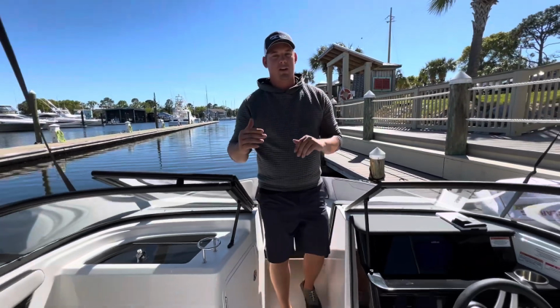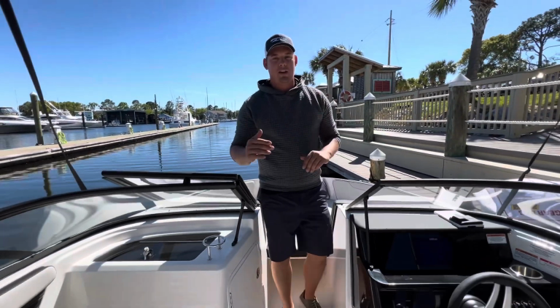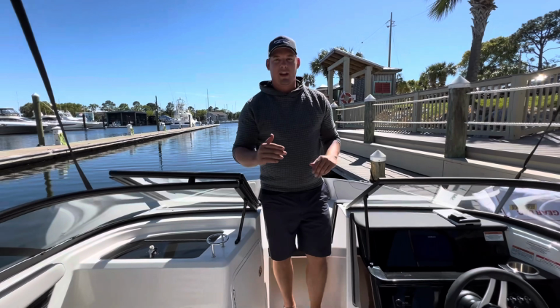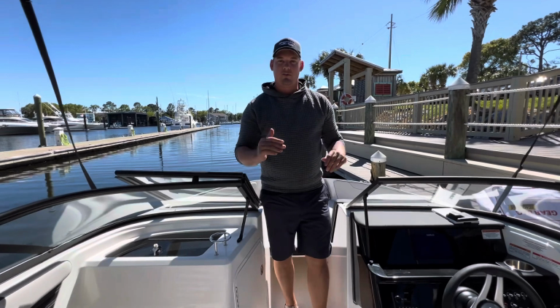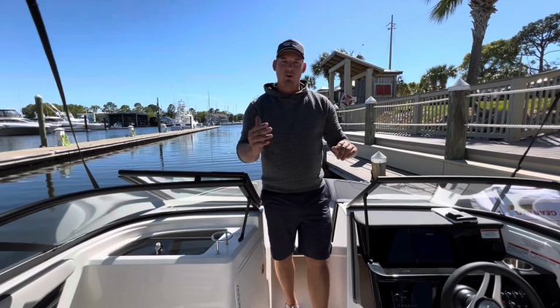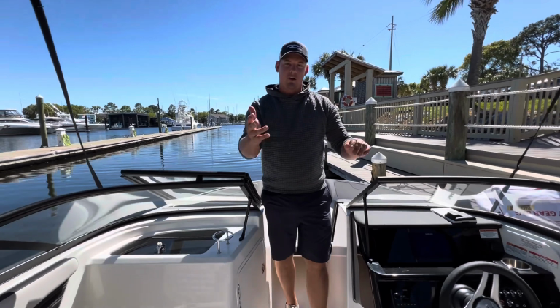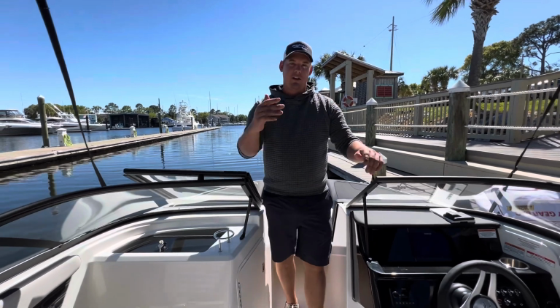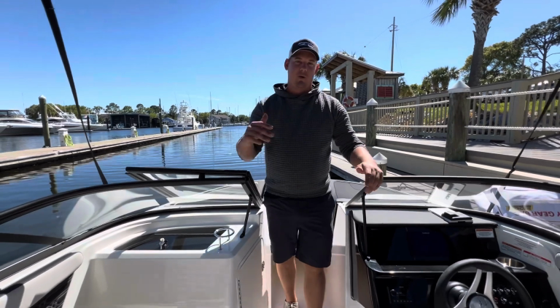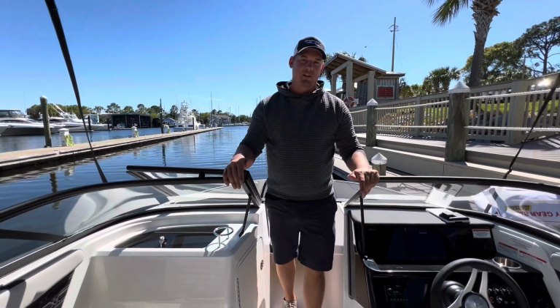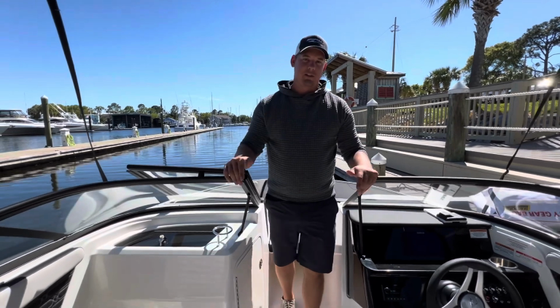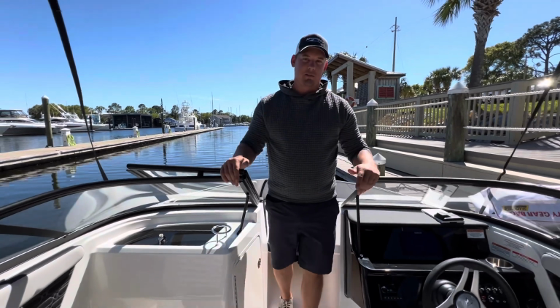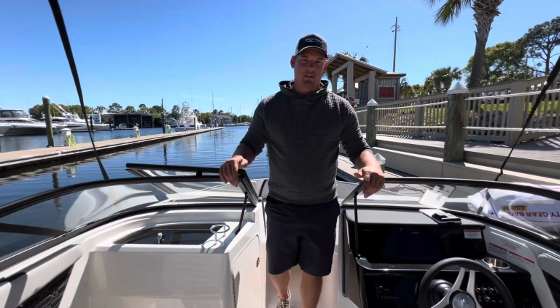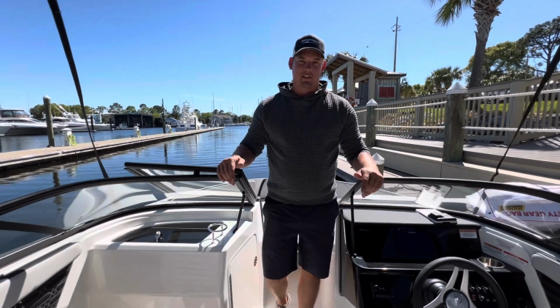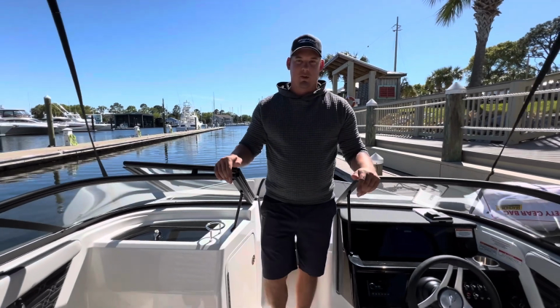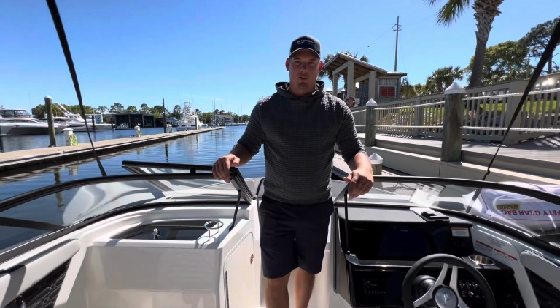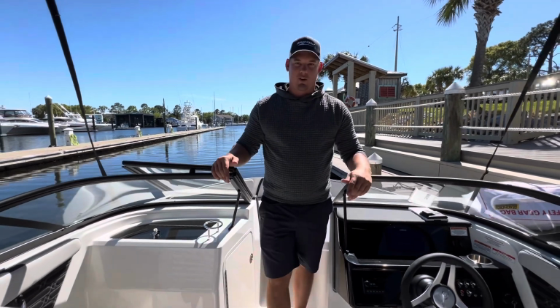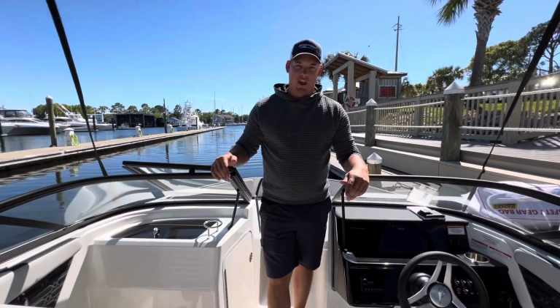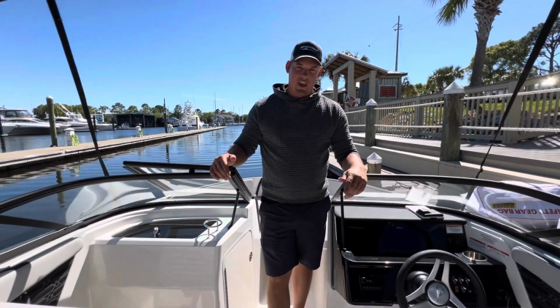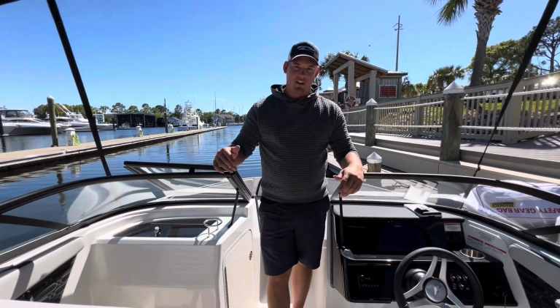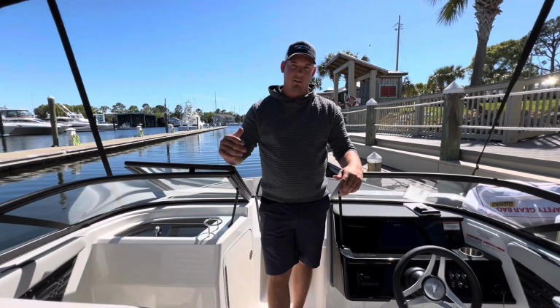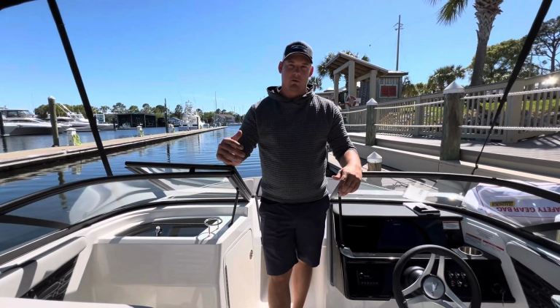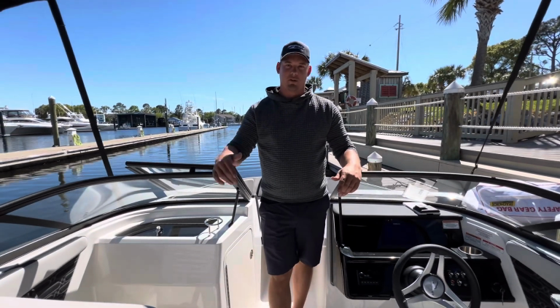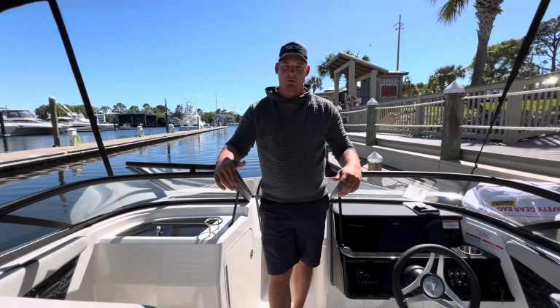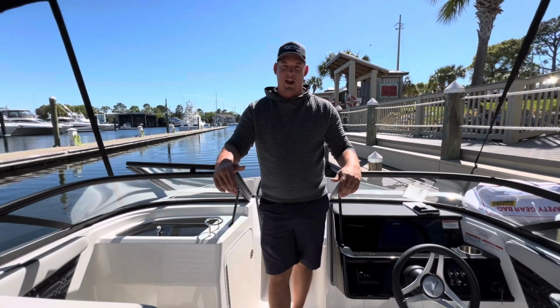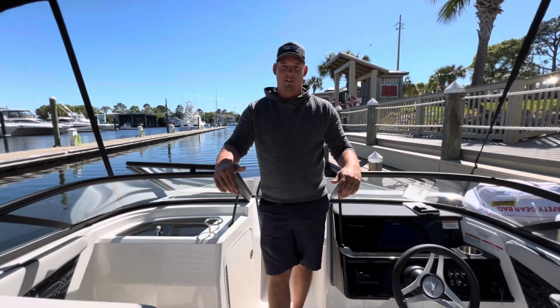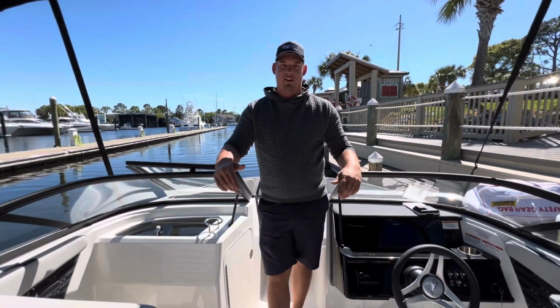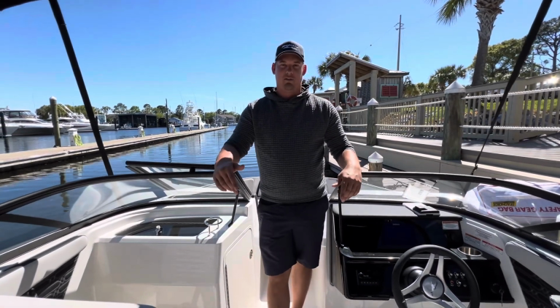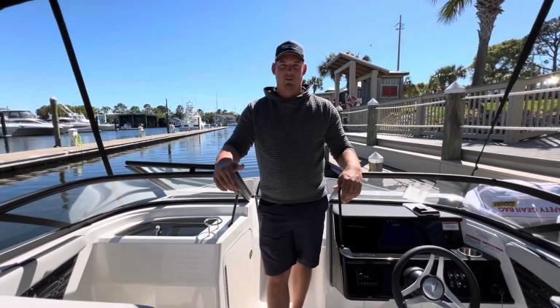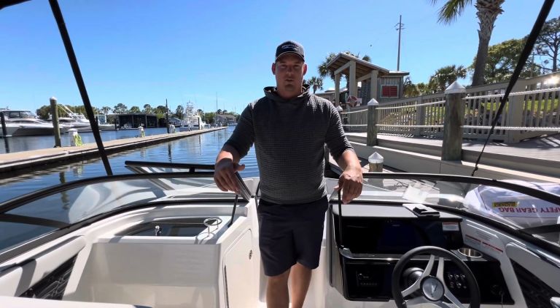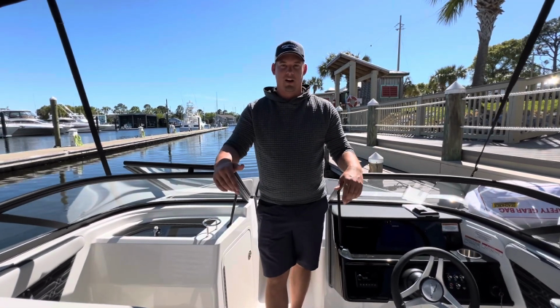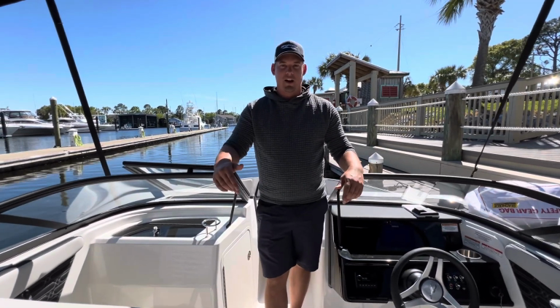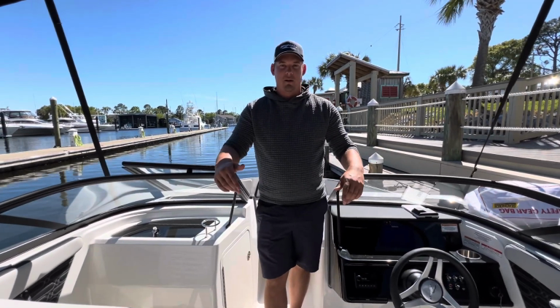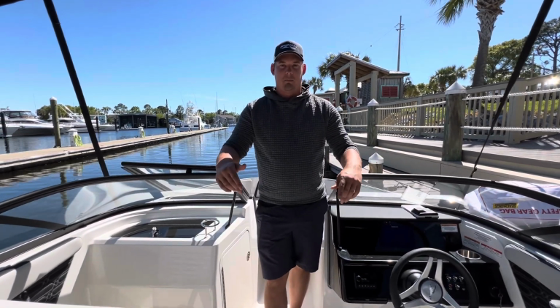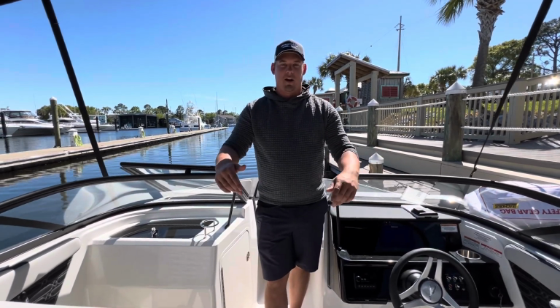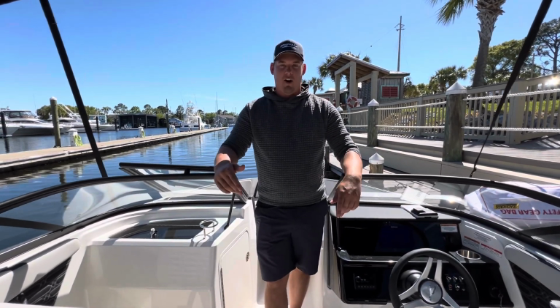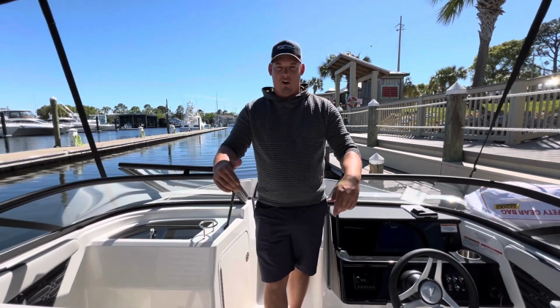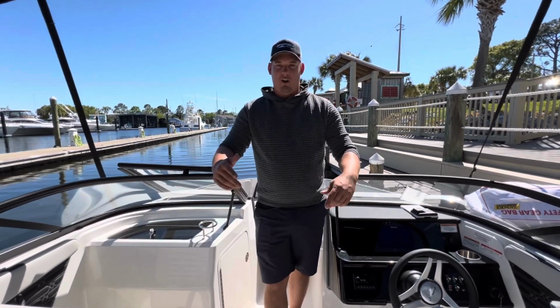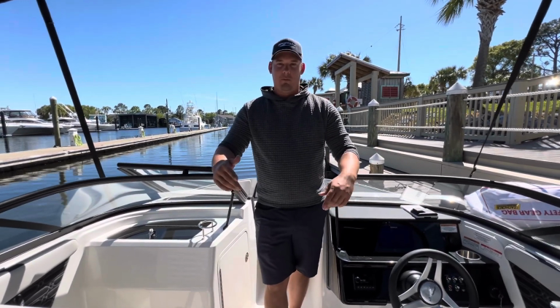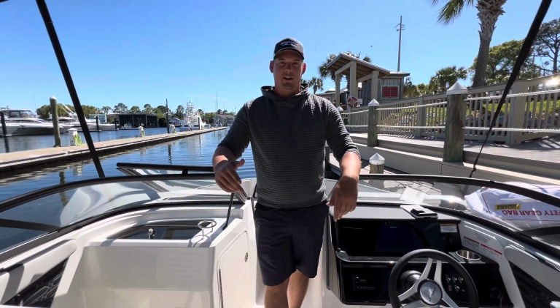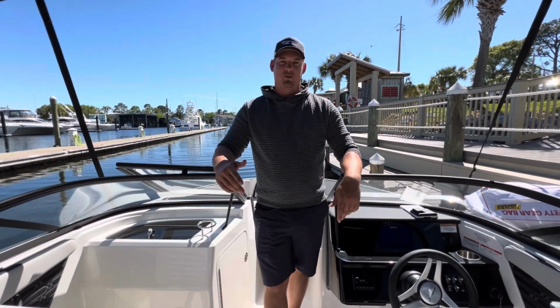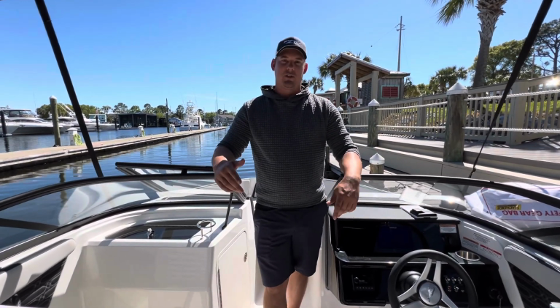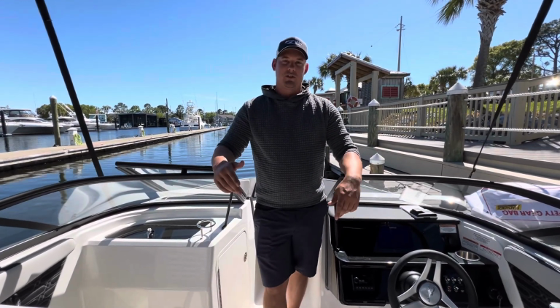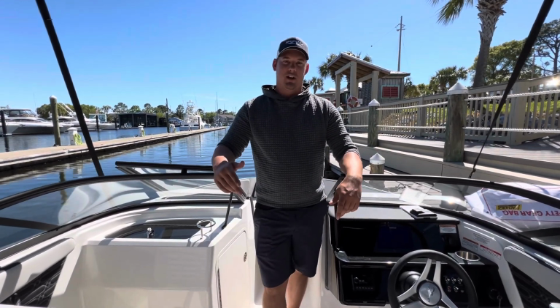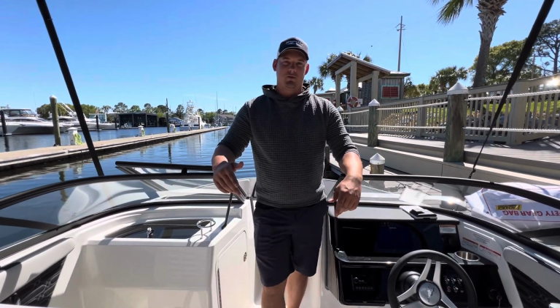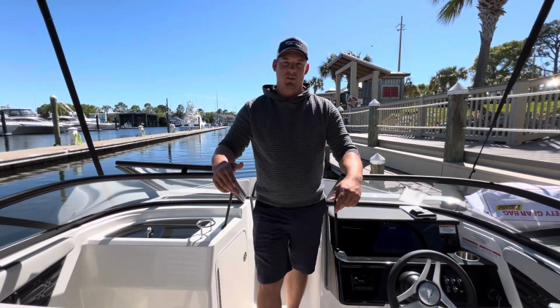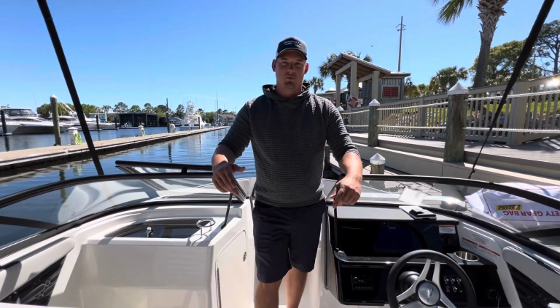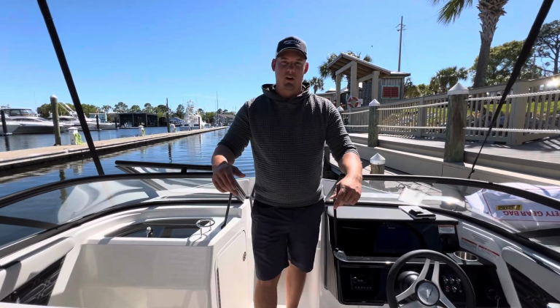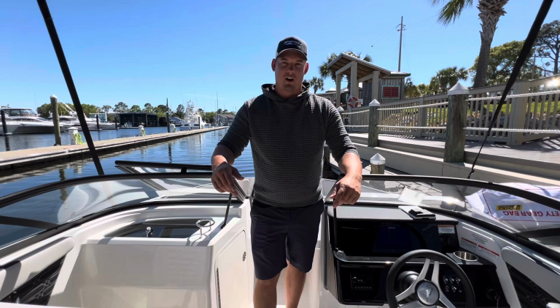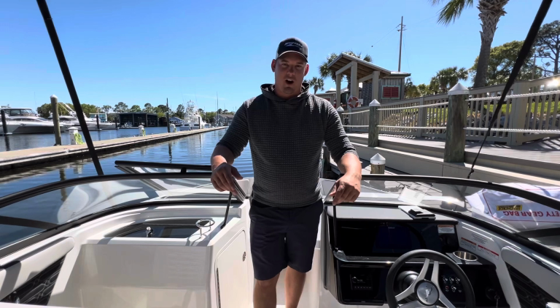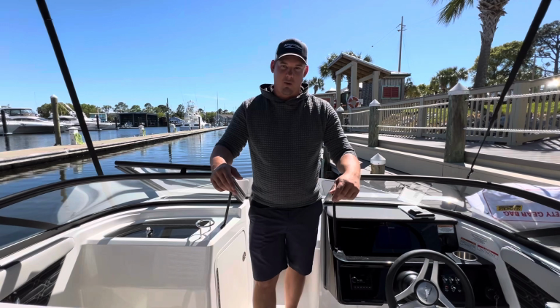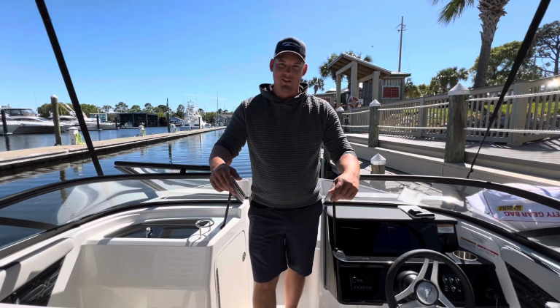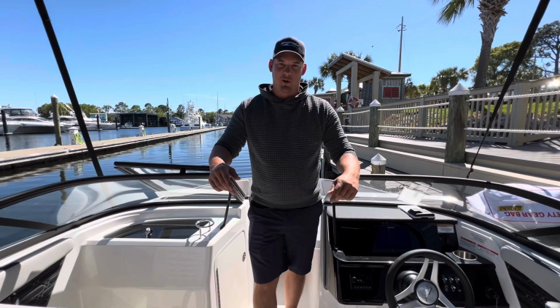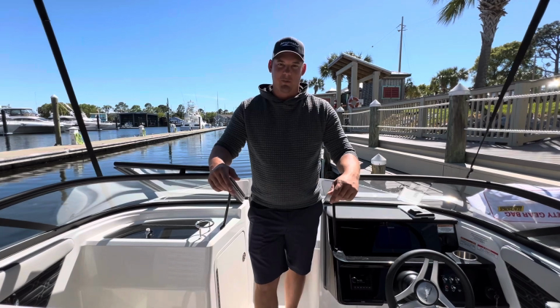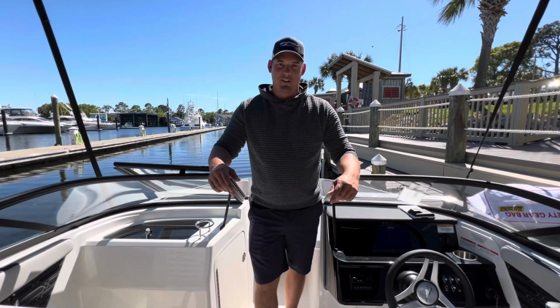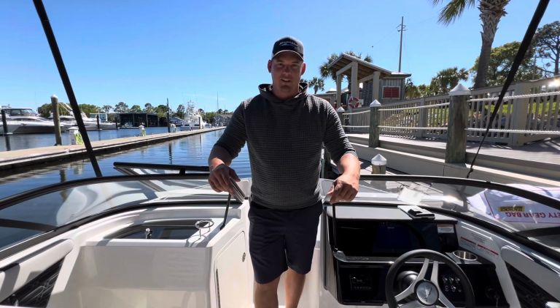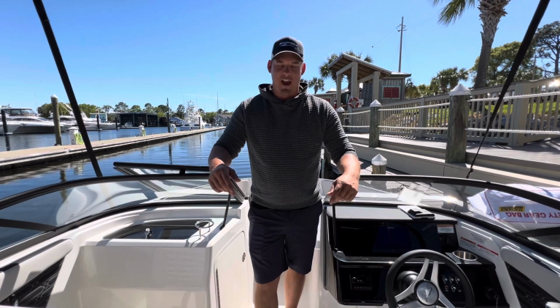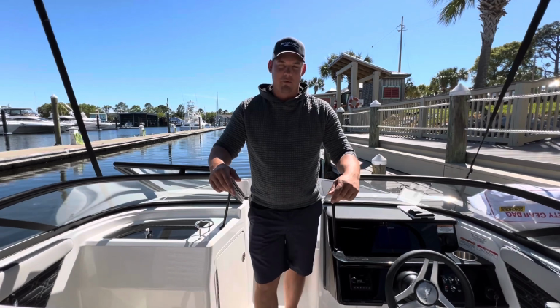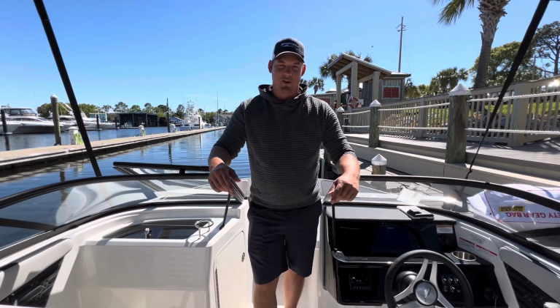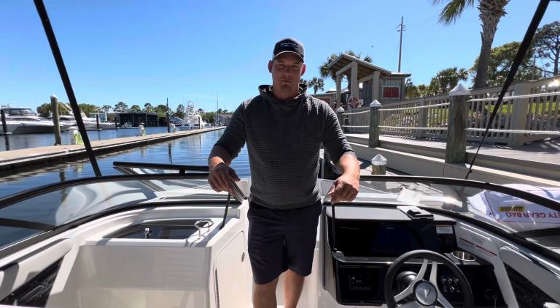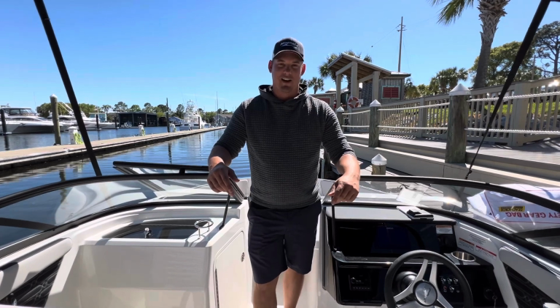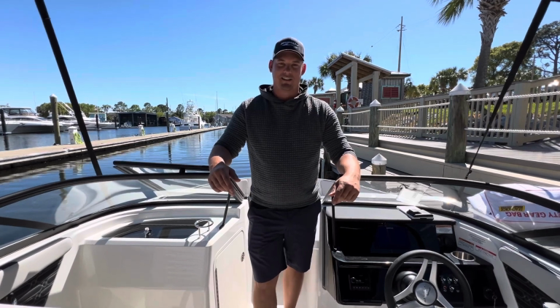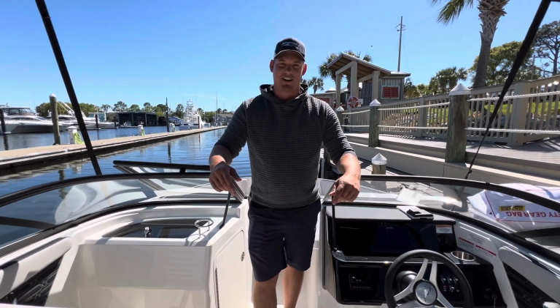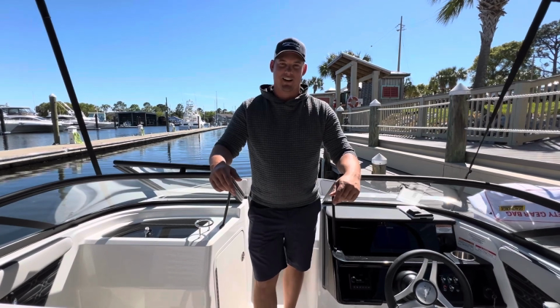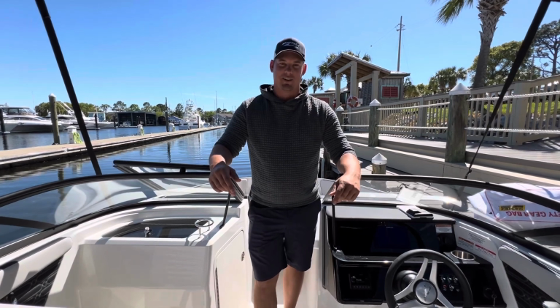If you have any questions about this boat or any other boats that we have in inventory, by all means reach out to us. We are always open at mariemax.com.